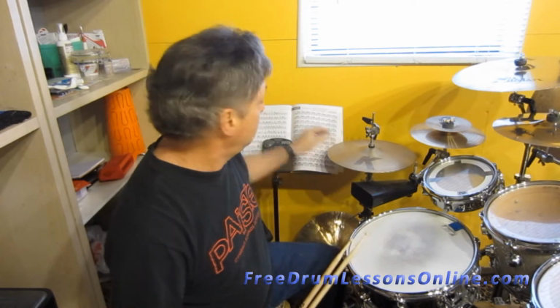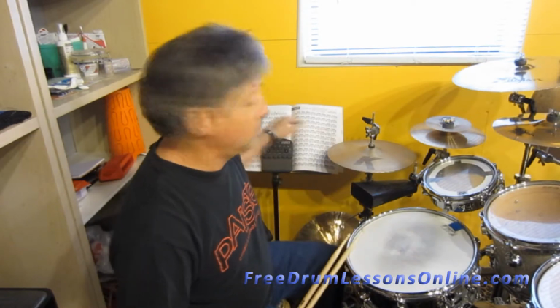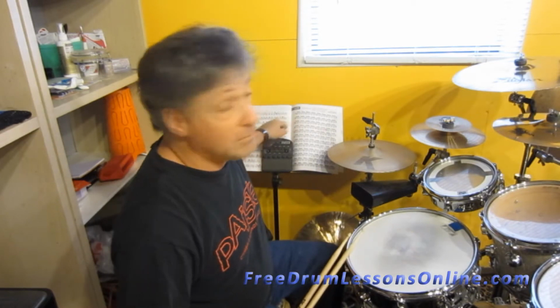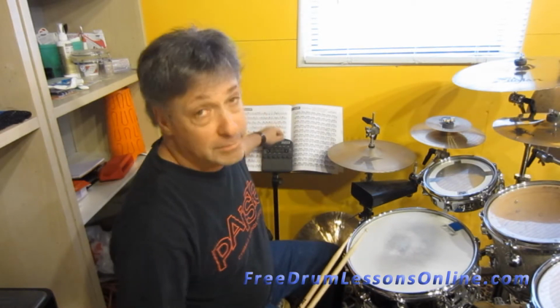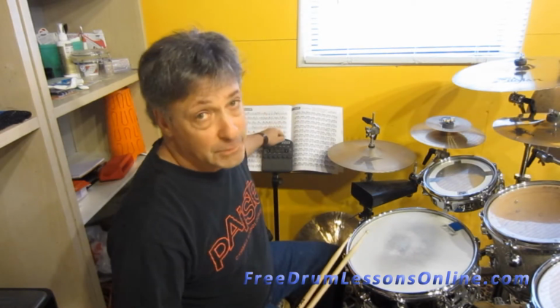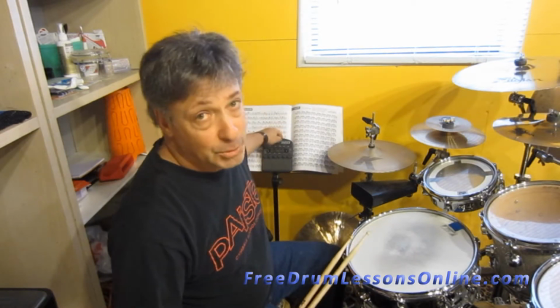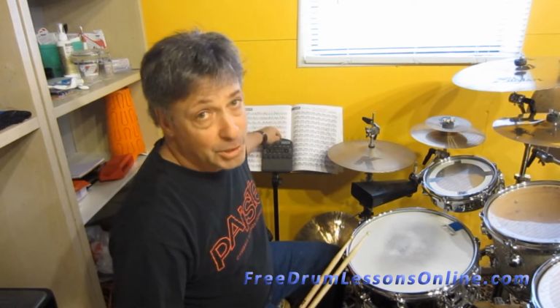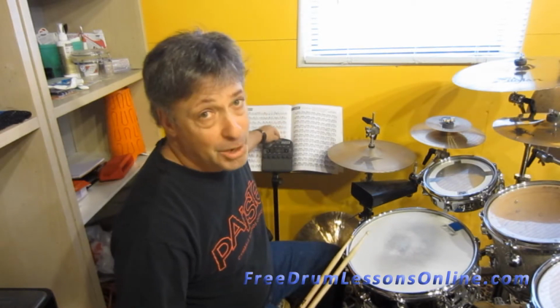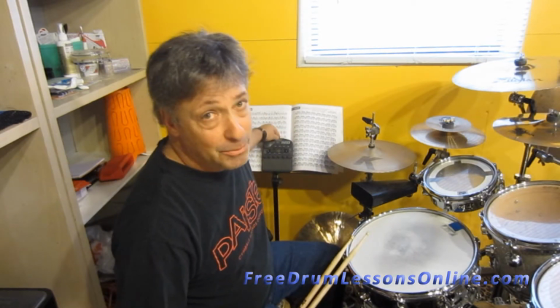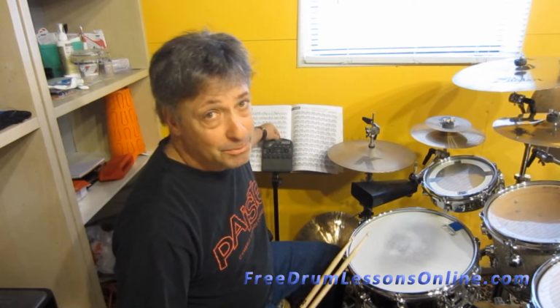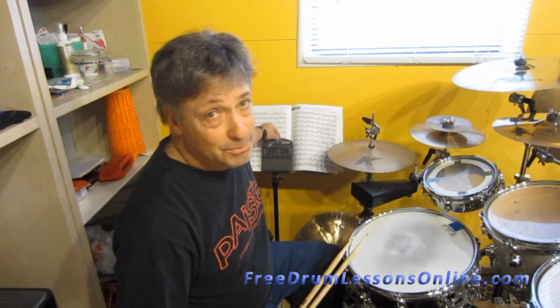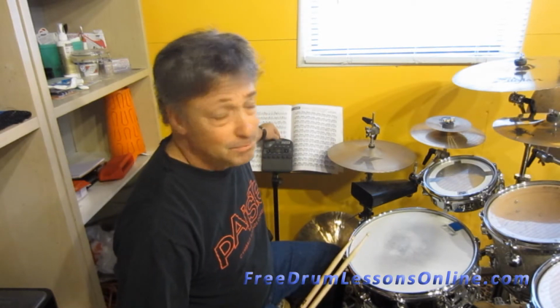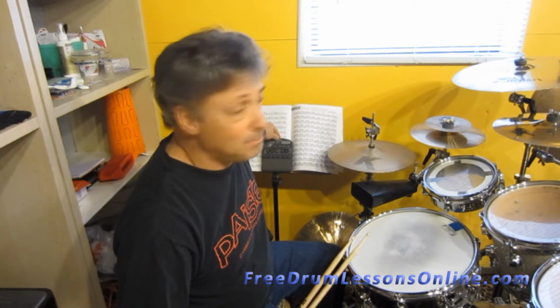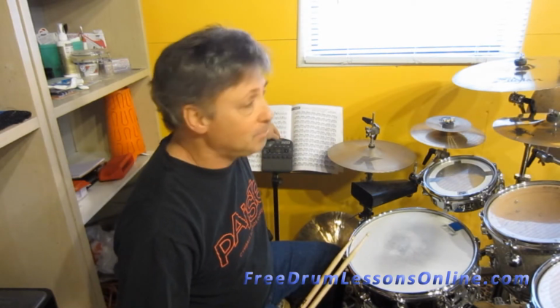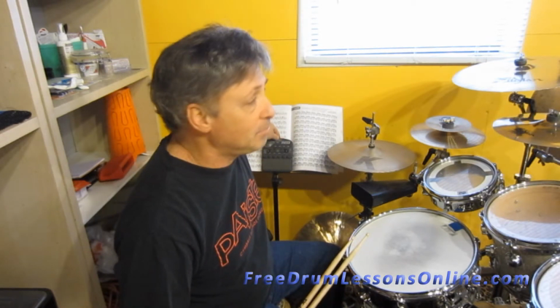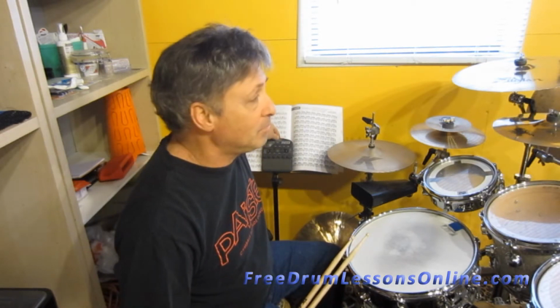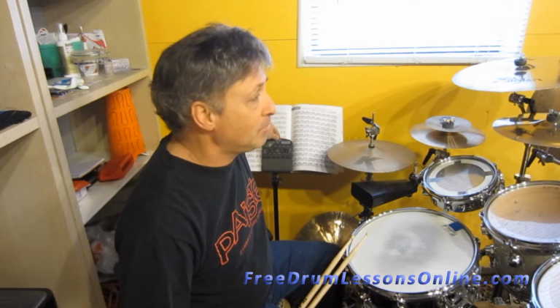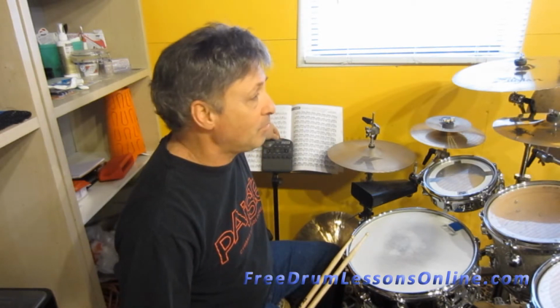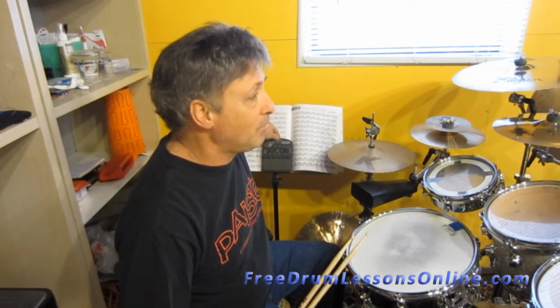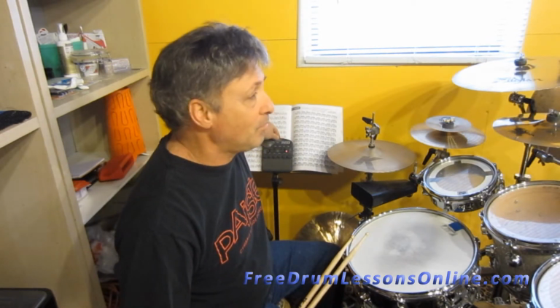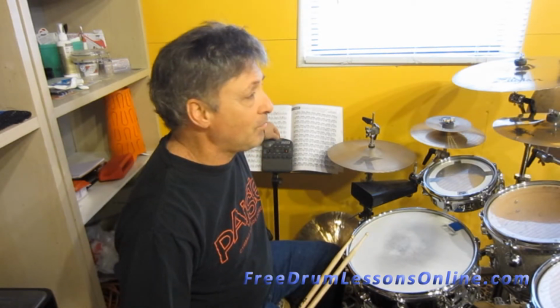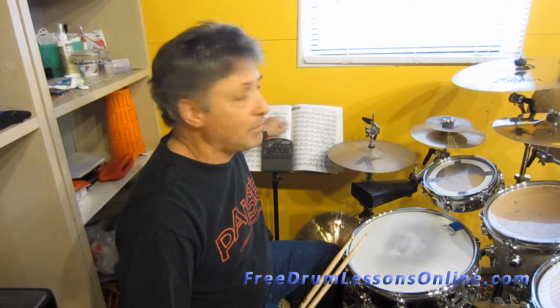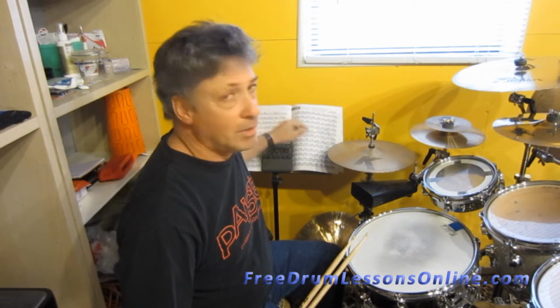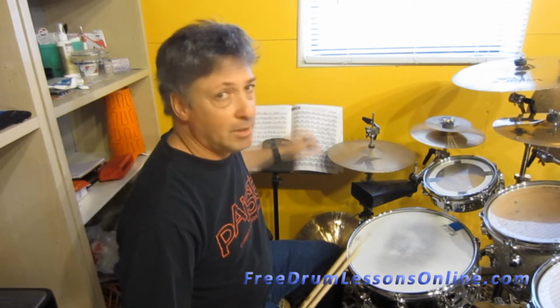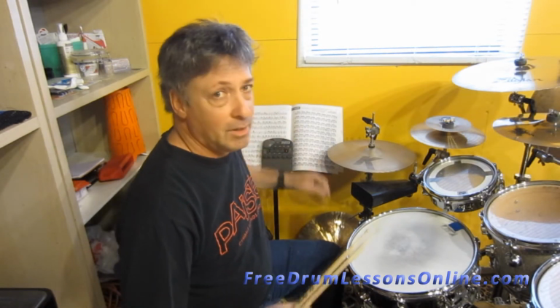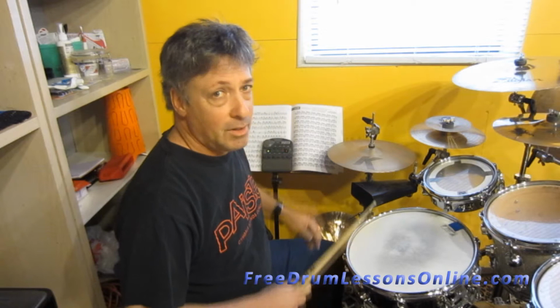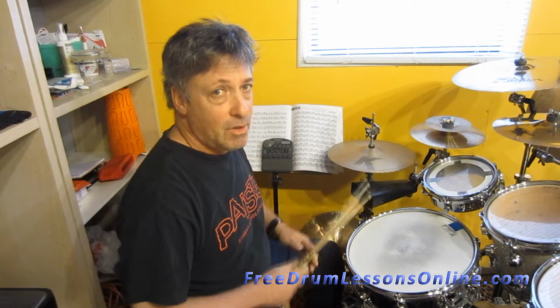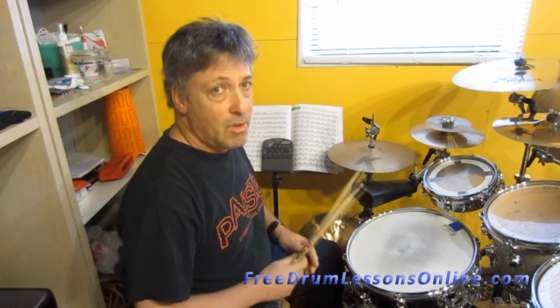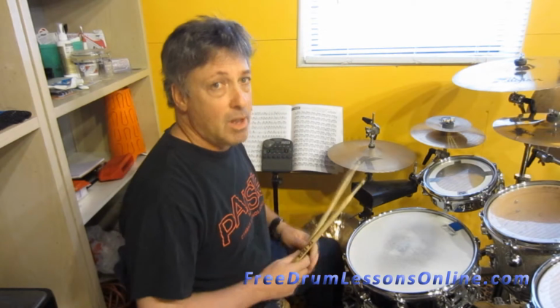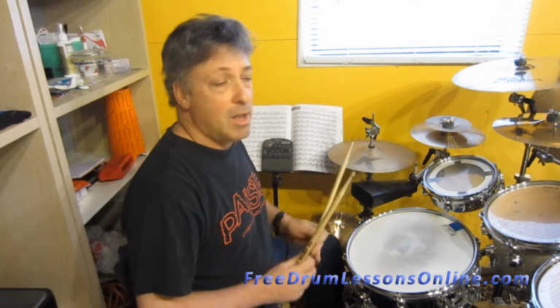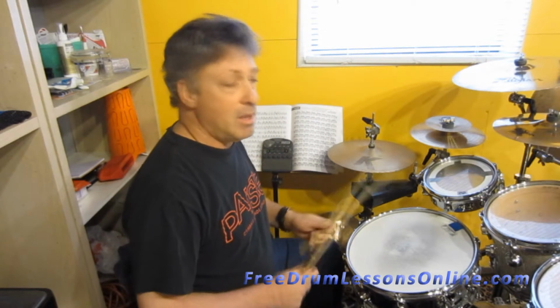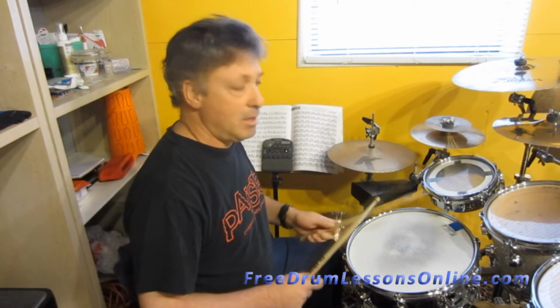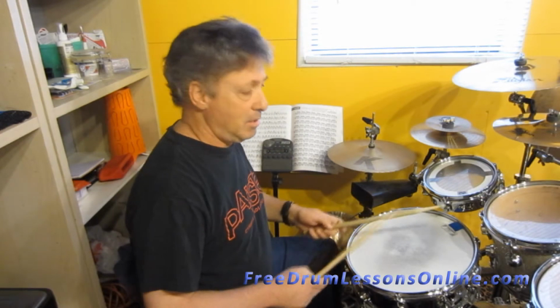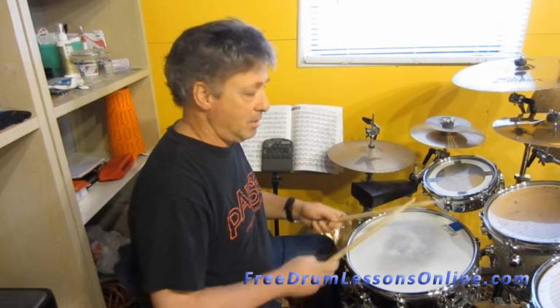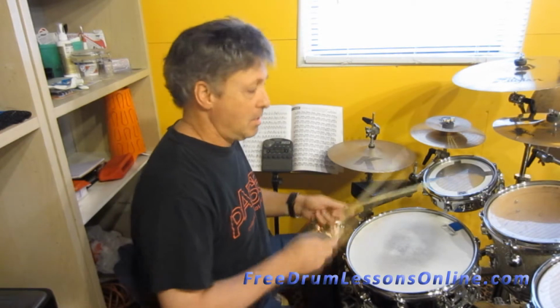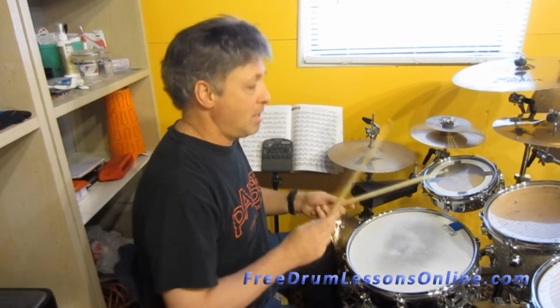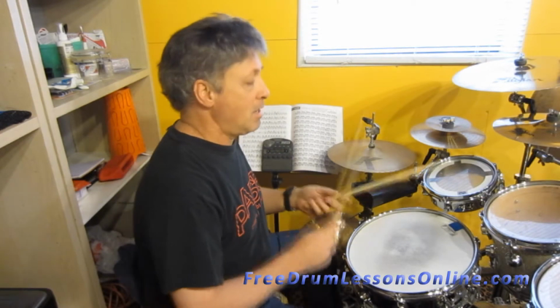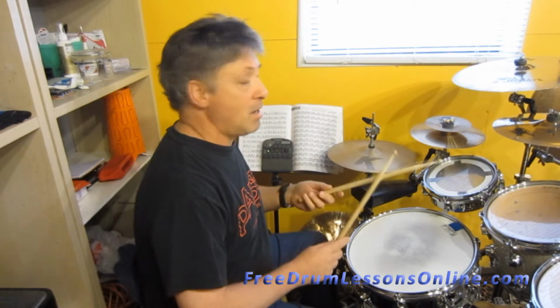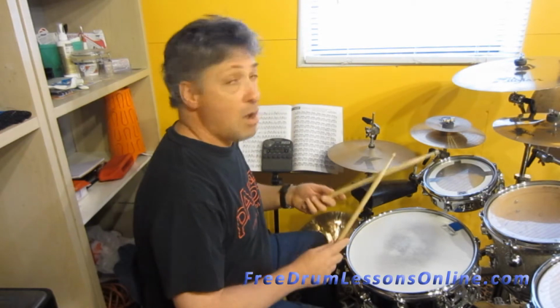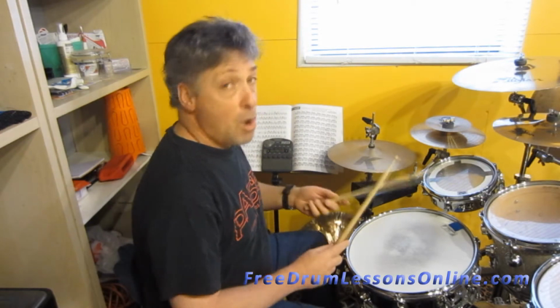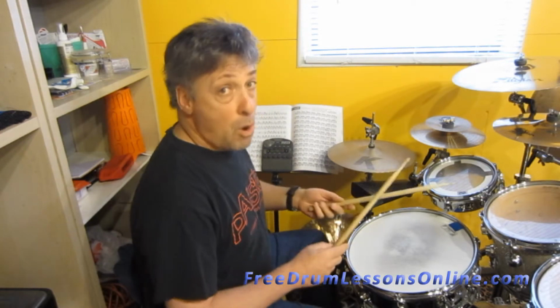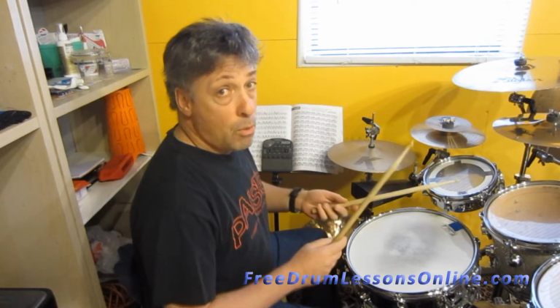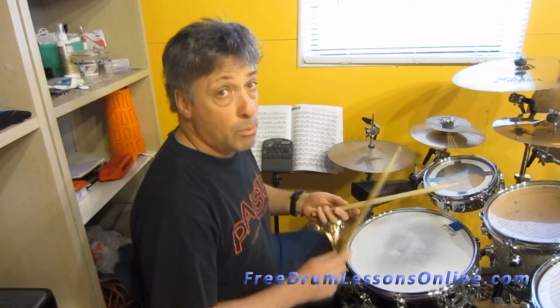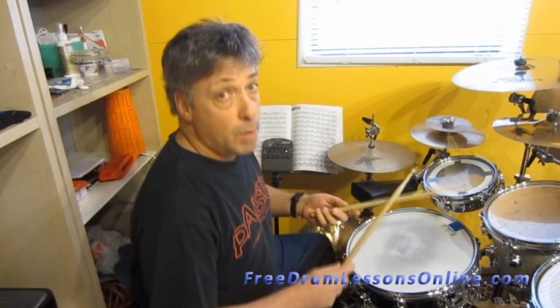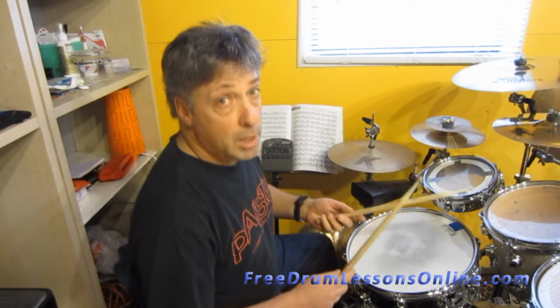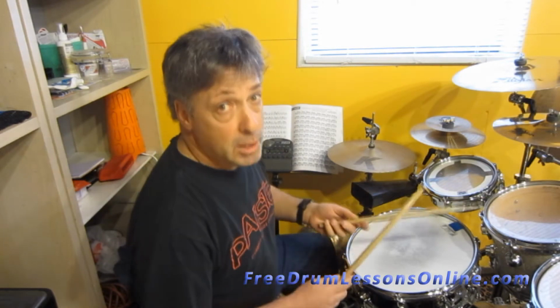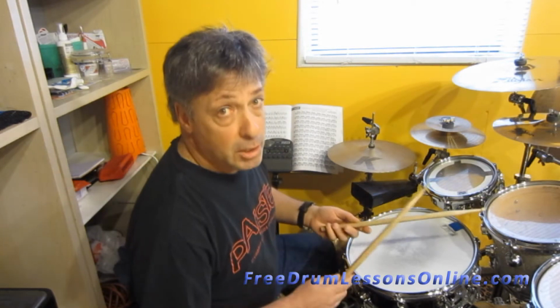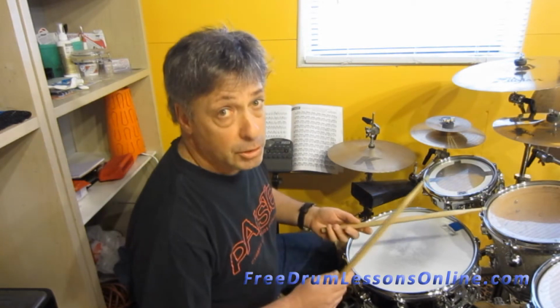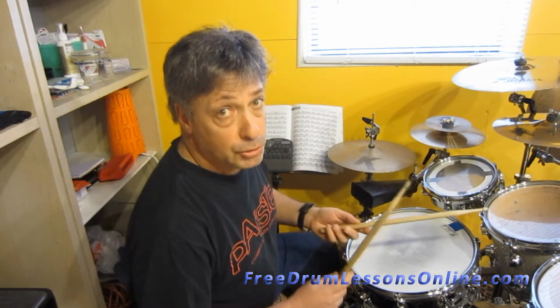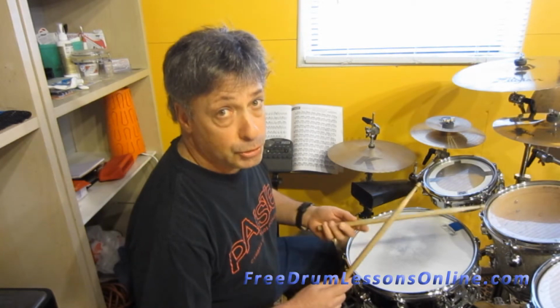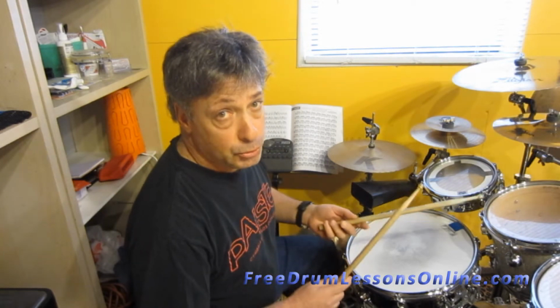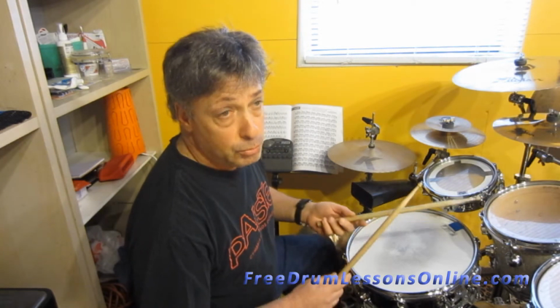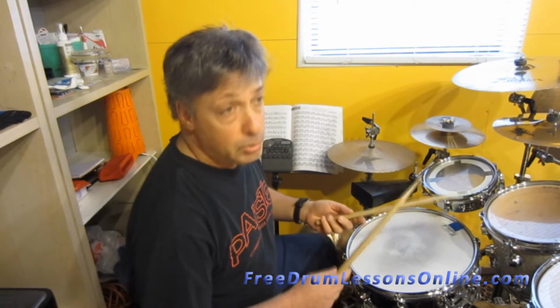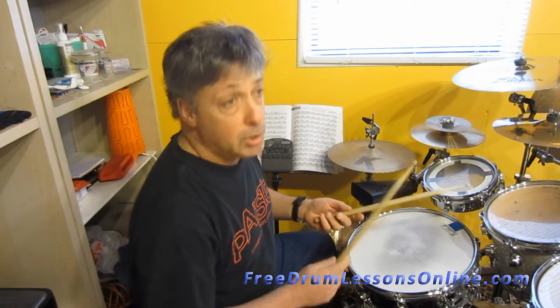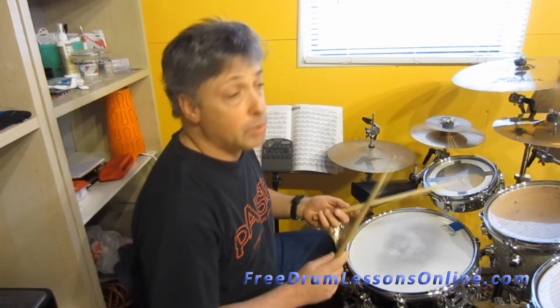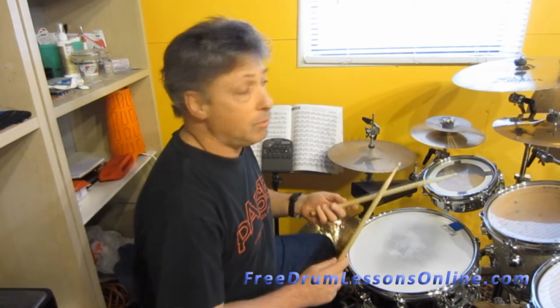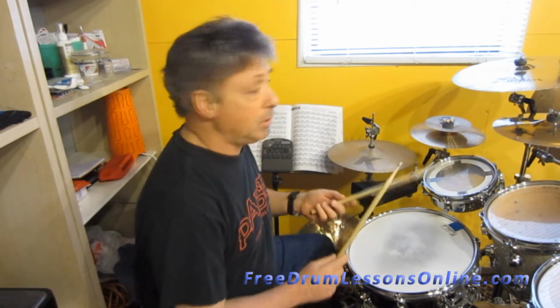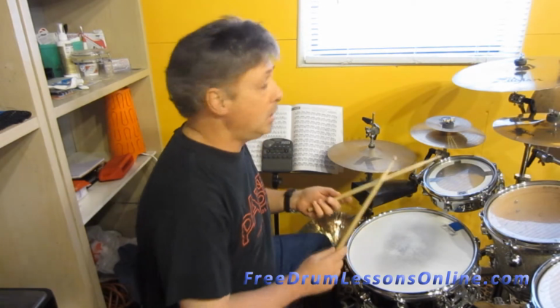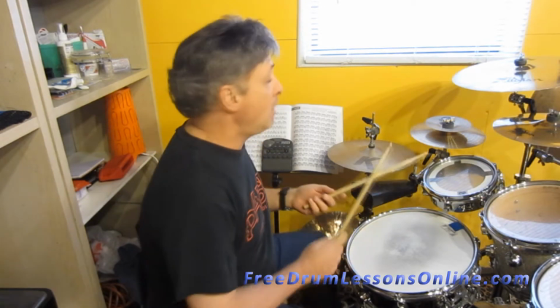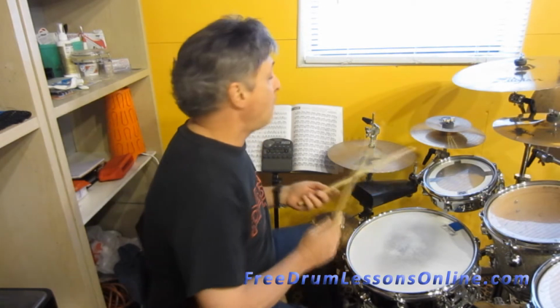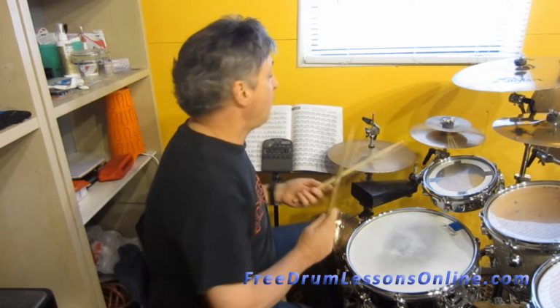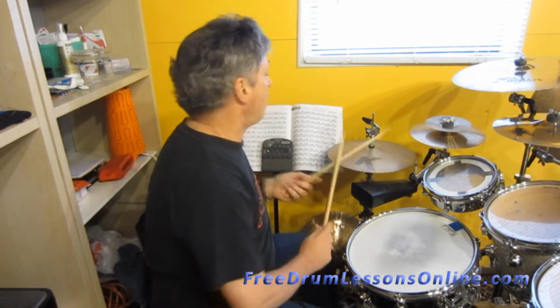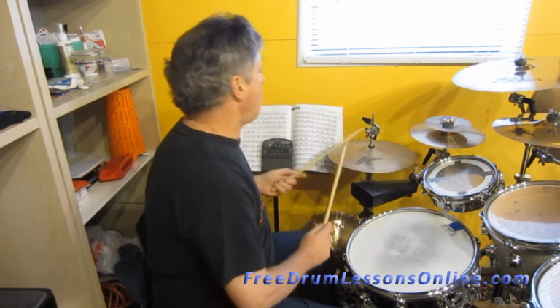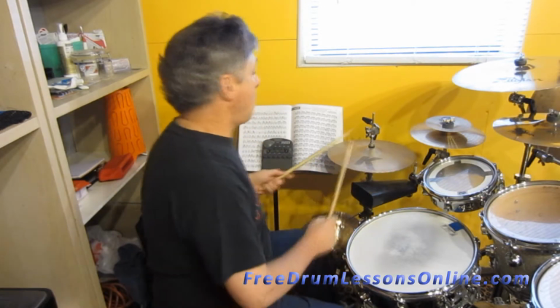One and two, three and four. Here we go. One, two, three, four.